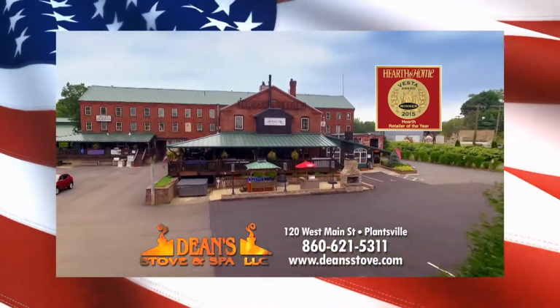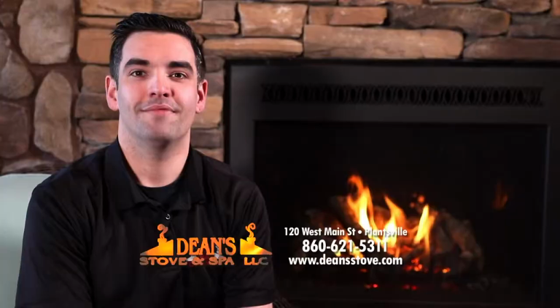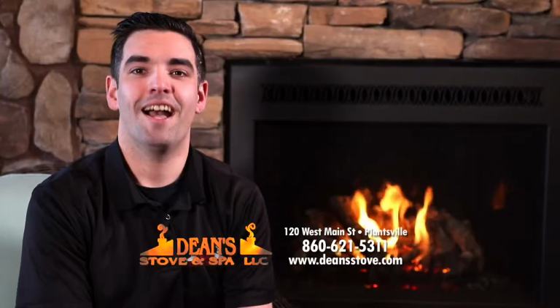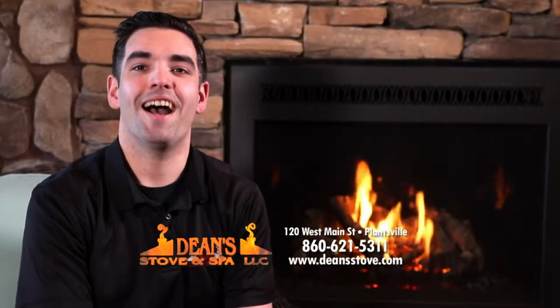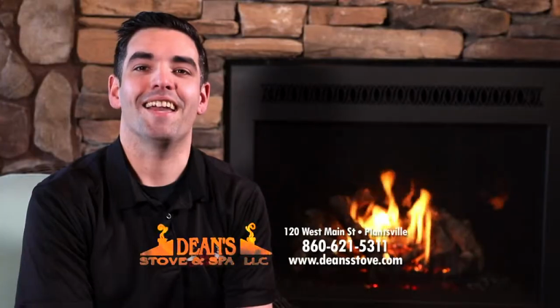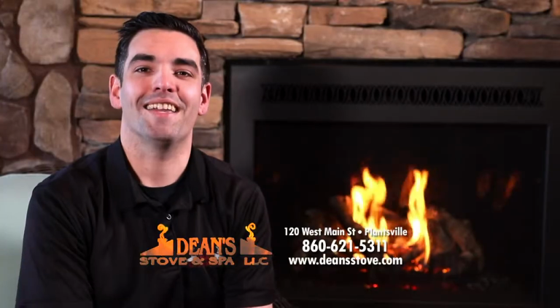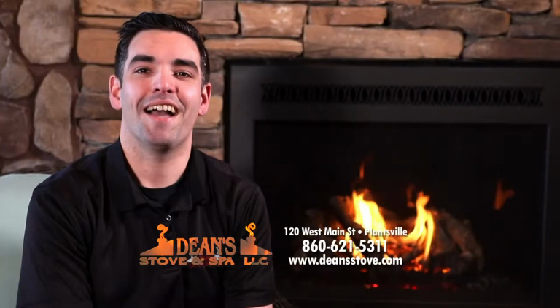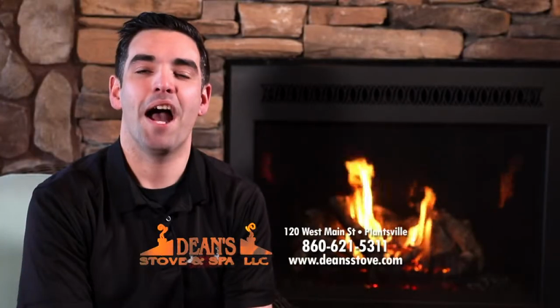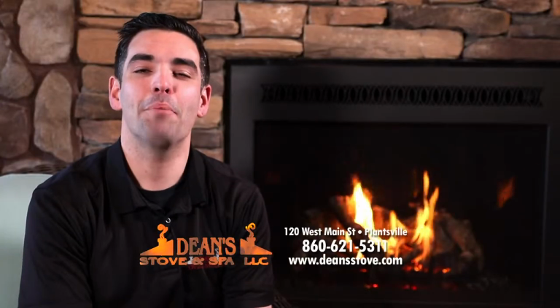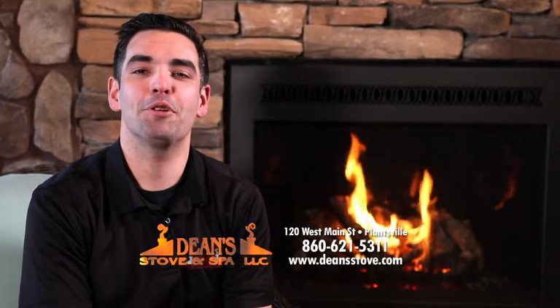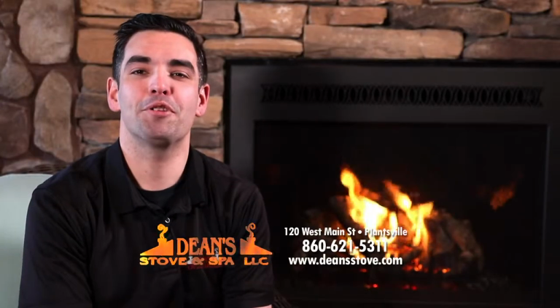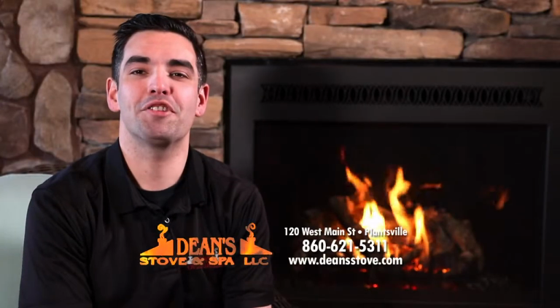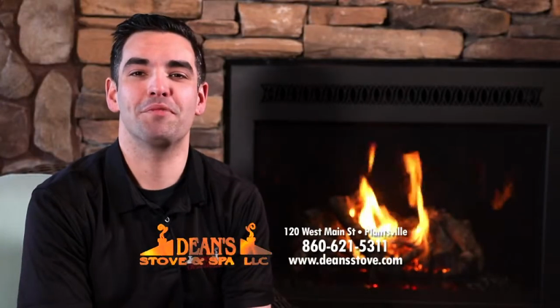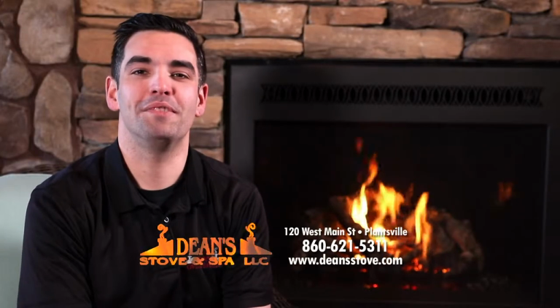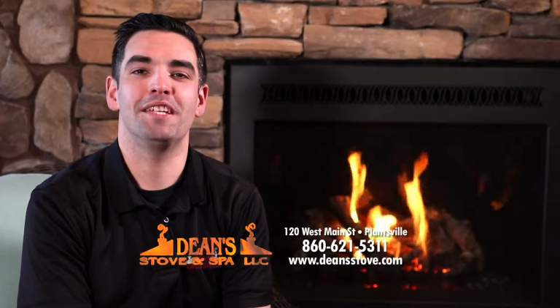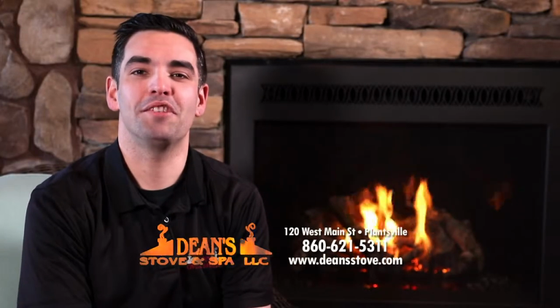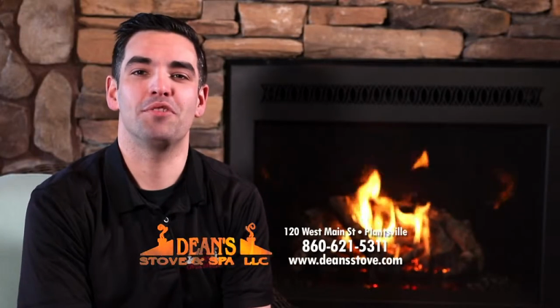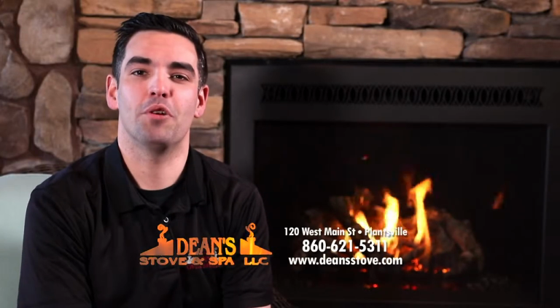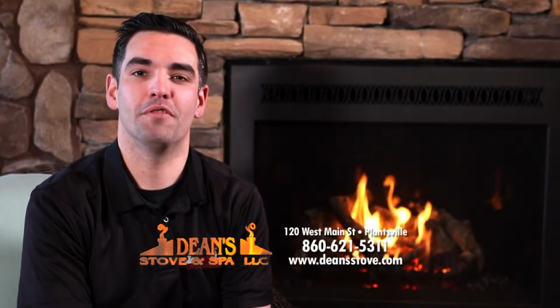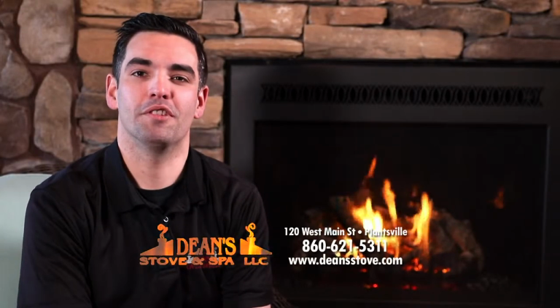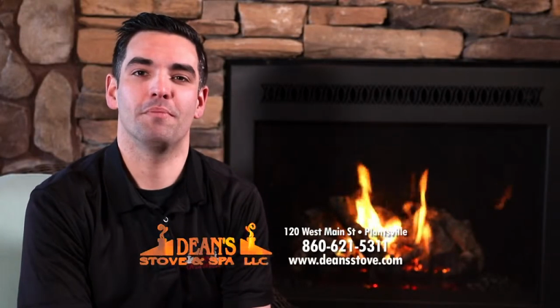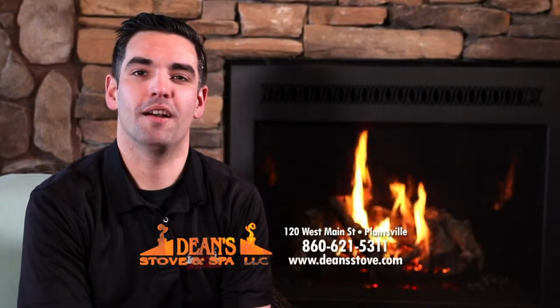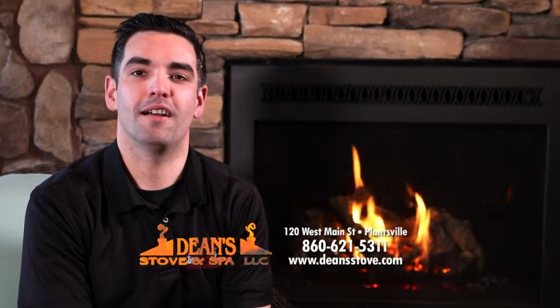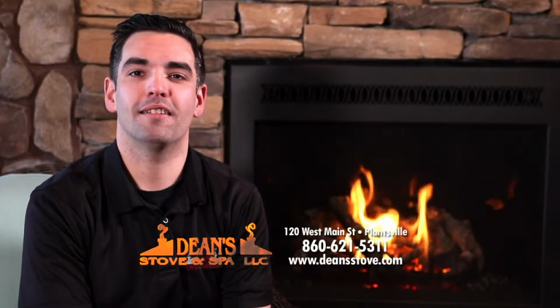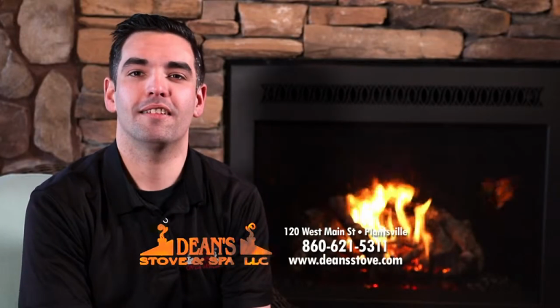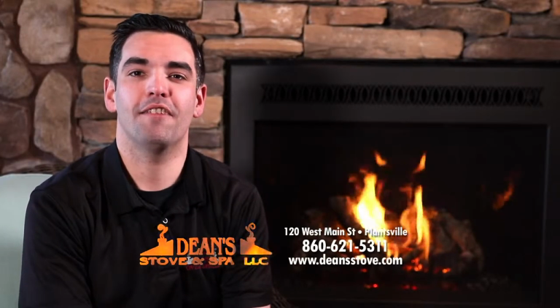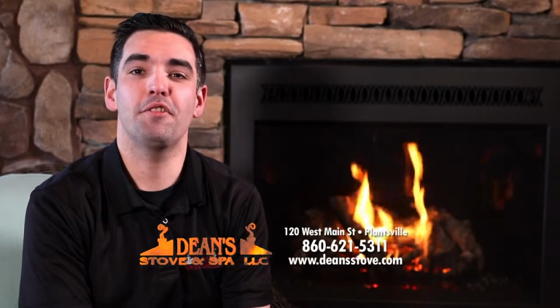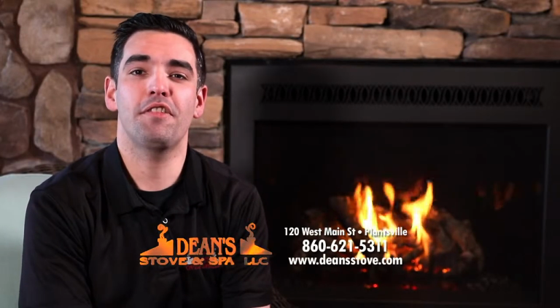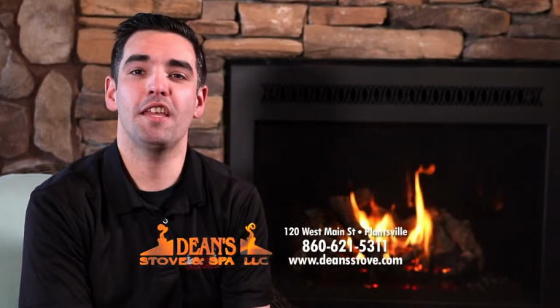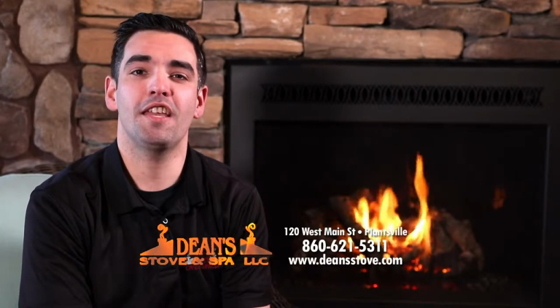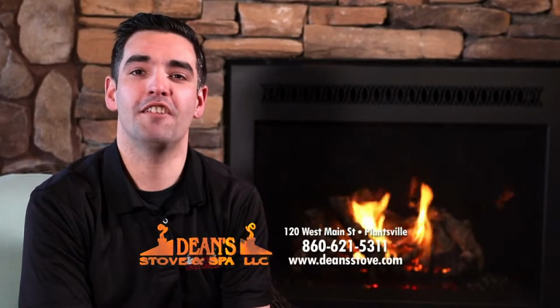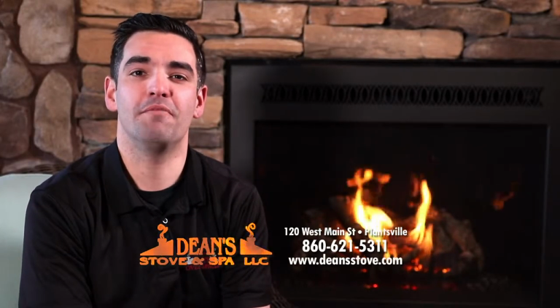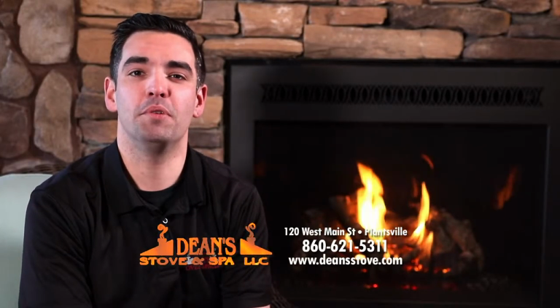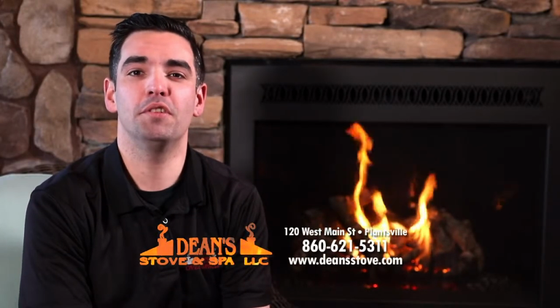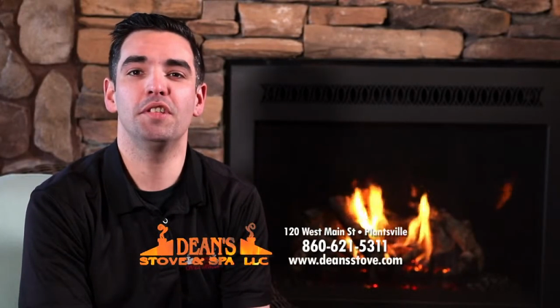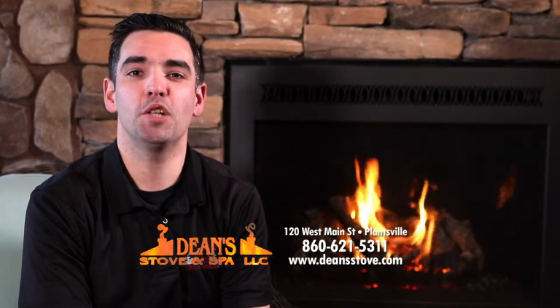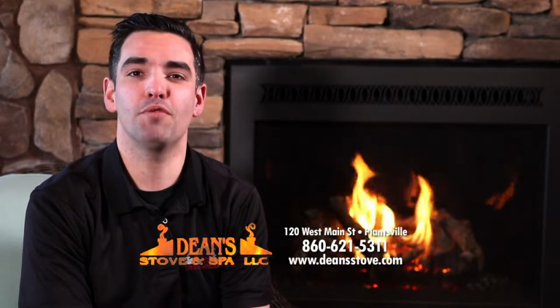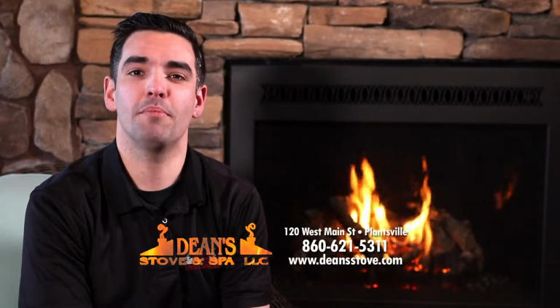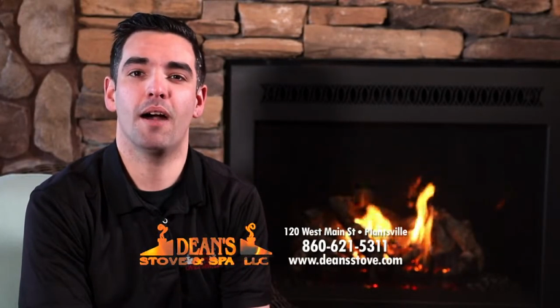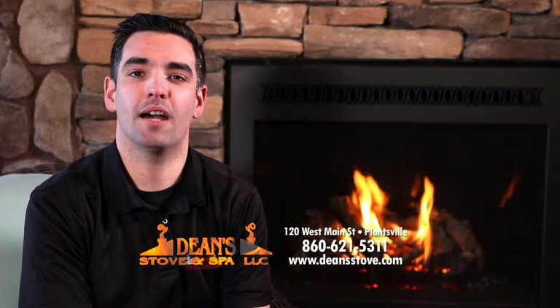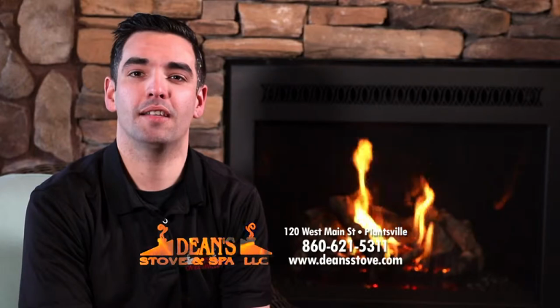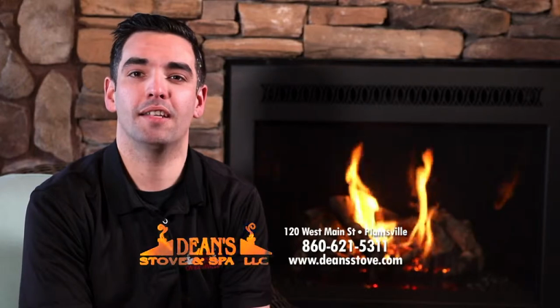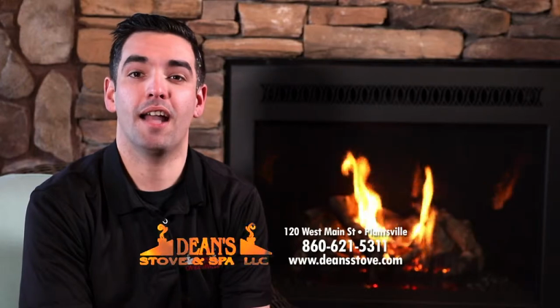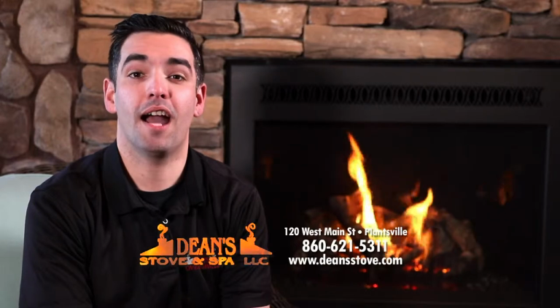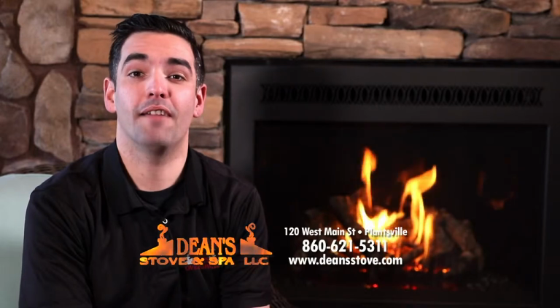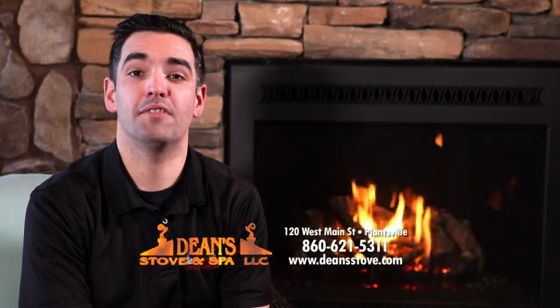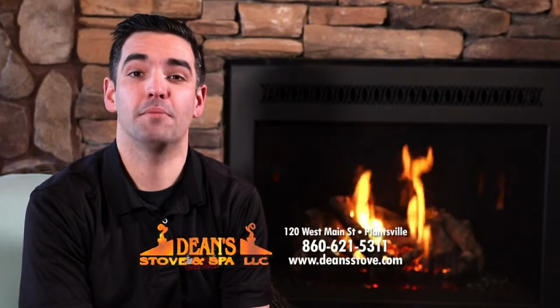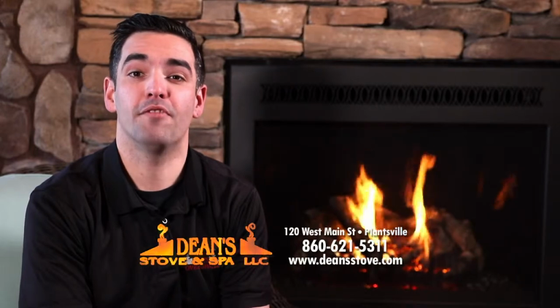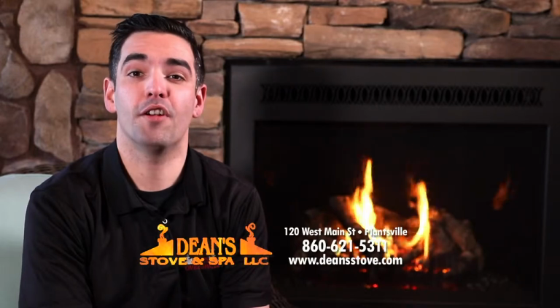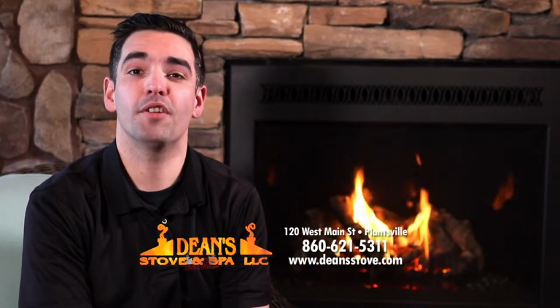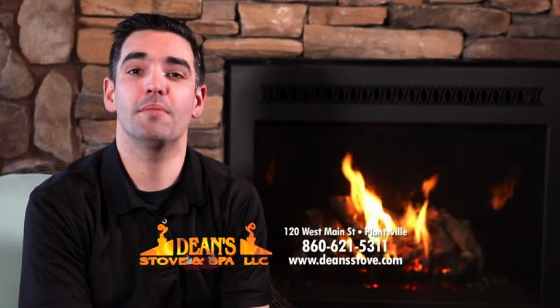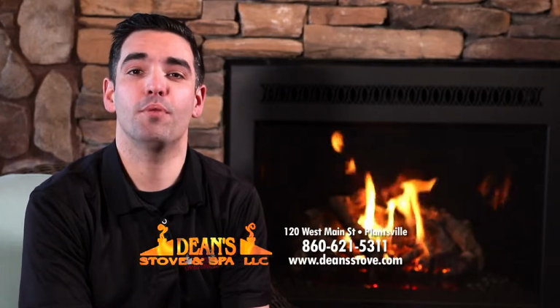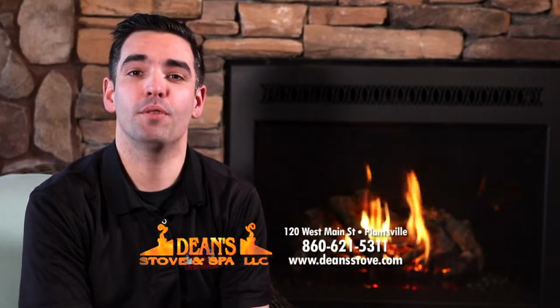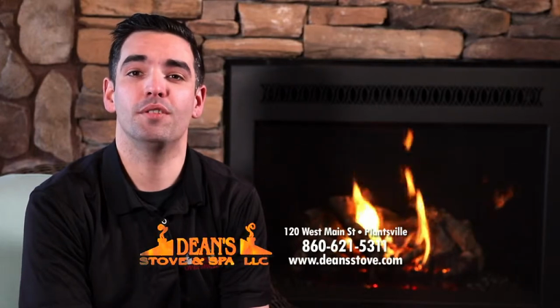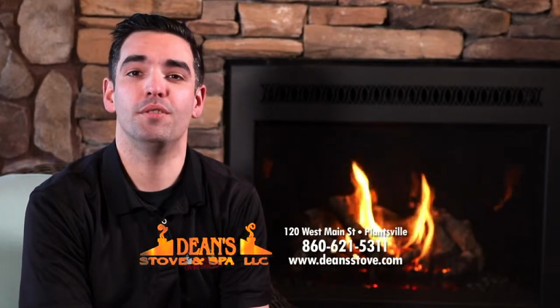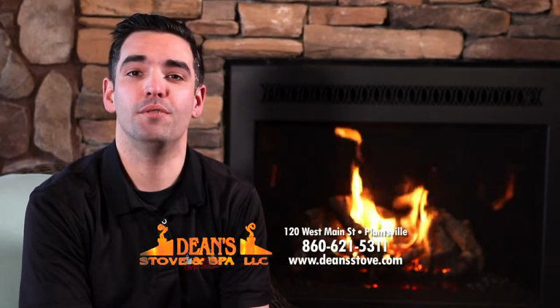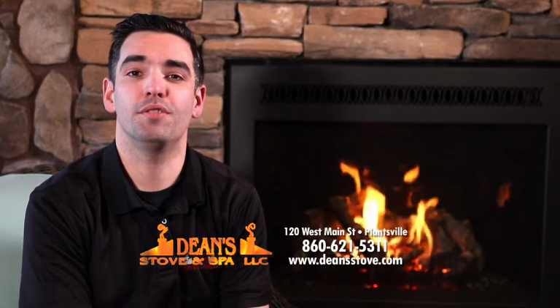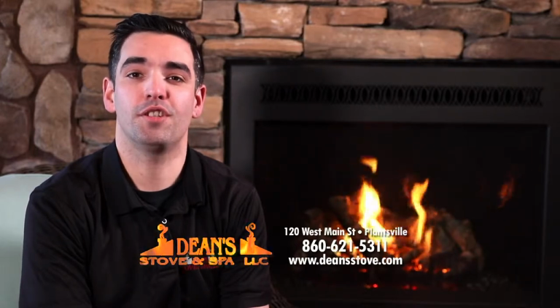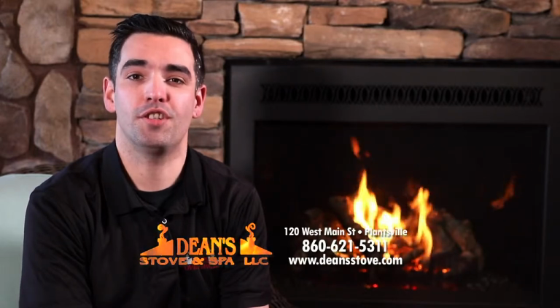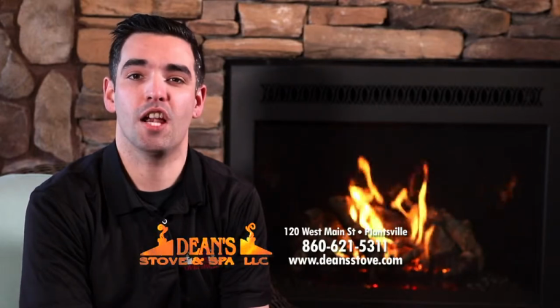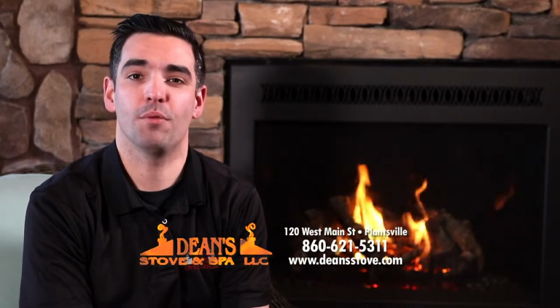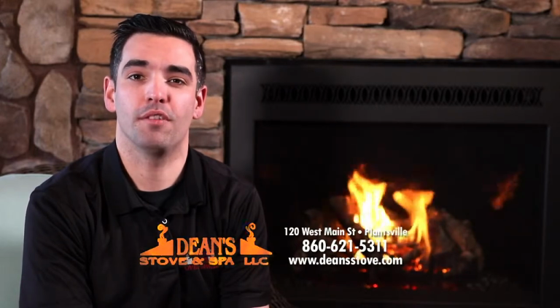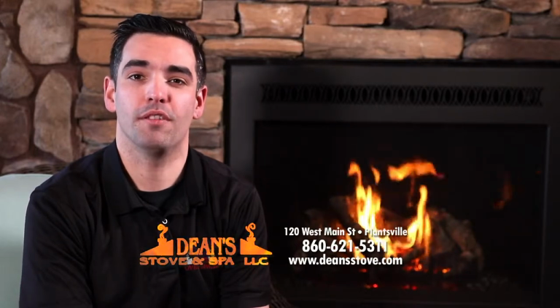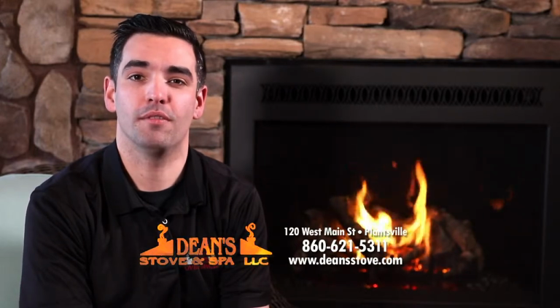Hi, I'm Chris from Dean's Stove & Spa. If you're thinking of building or remodeling, I have some very important news to share with you.